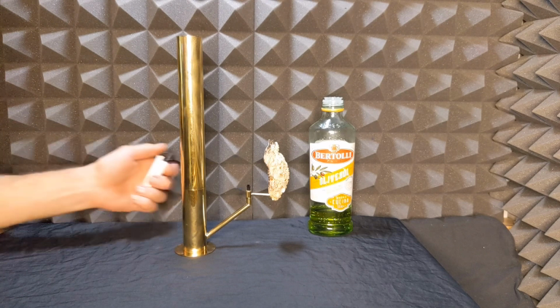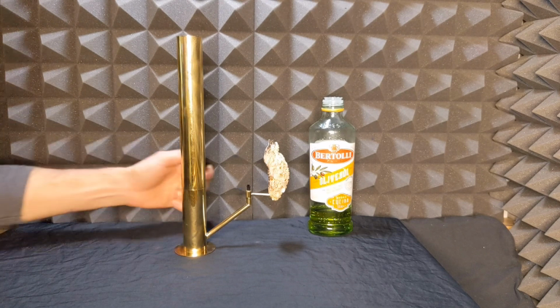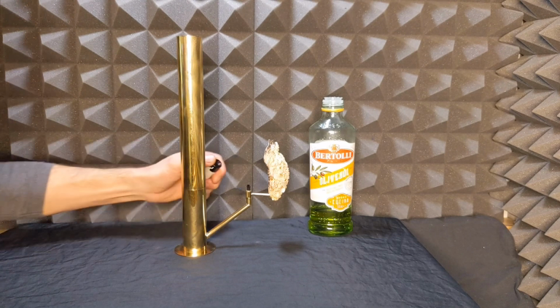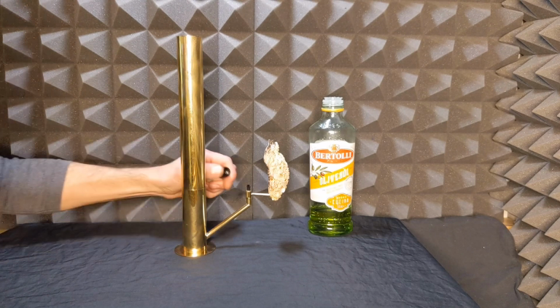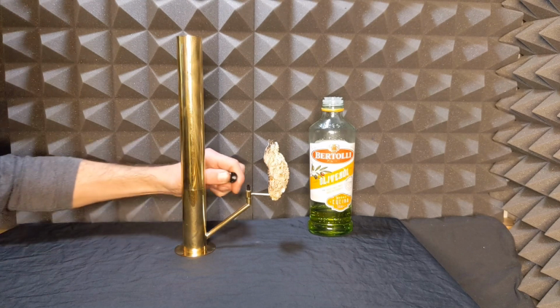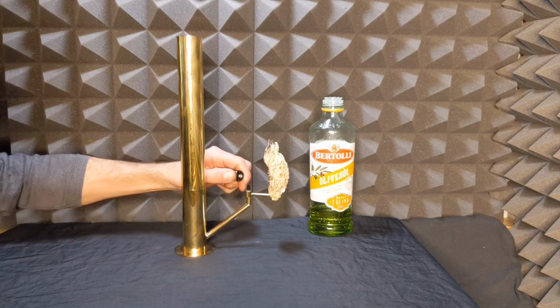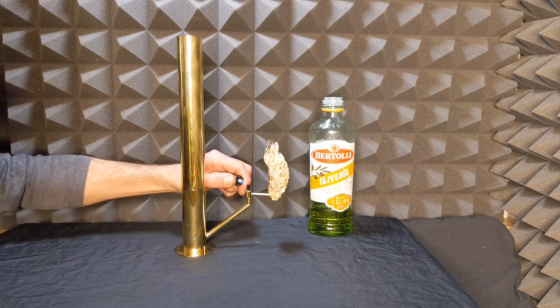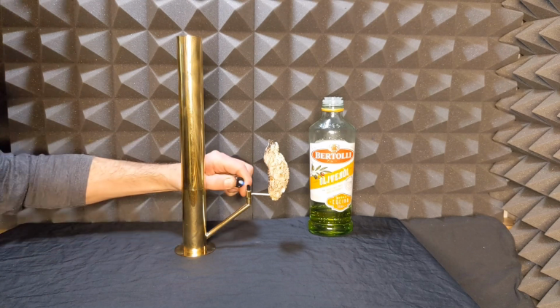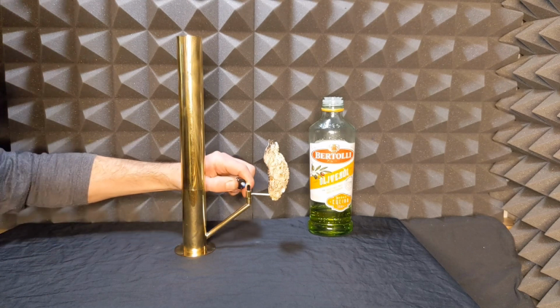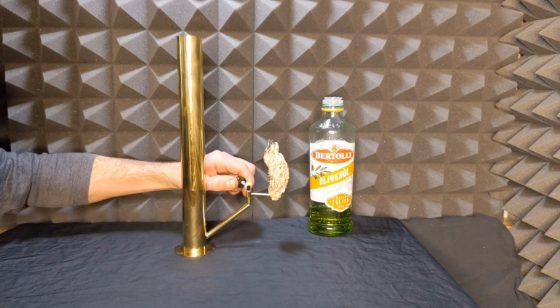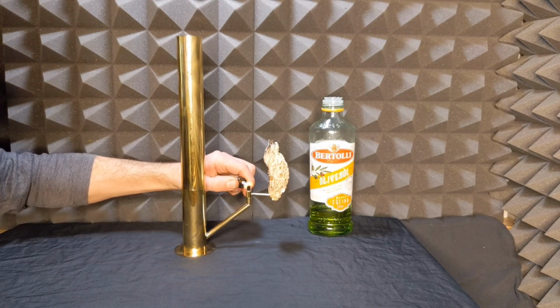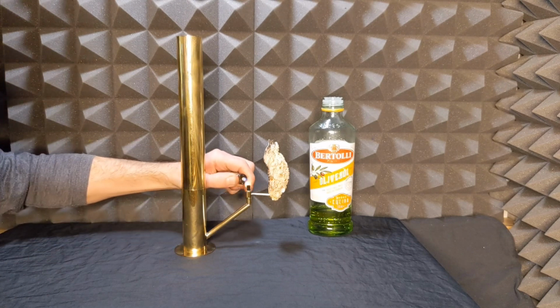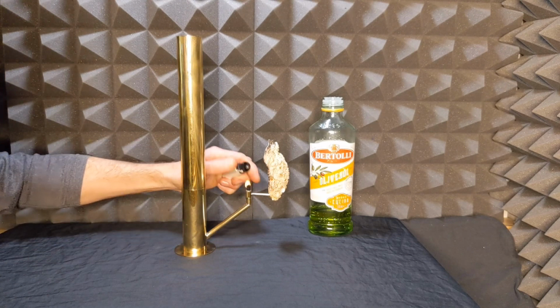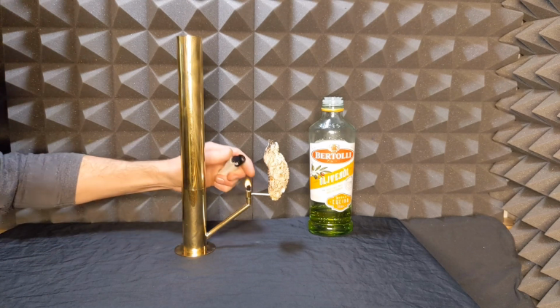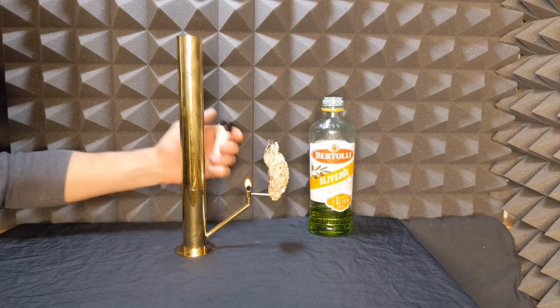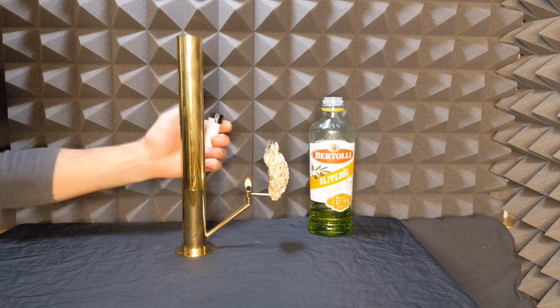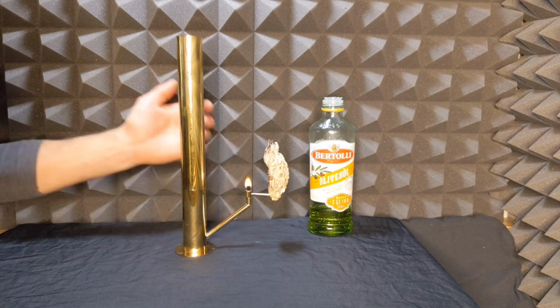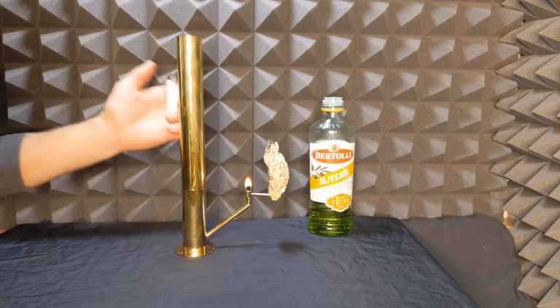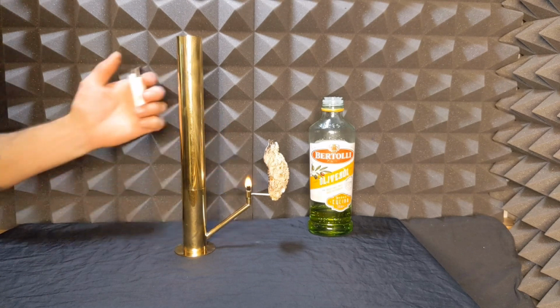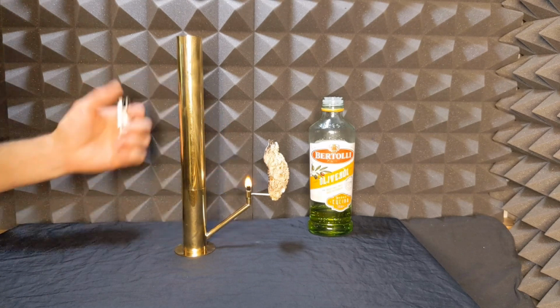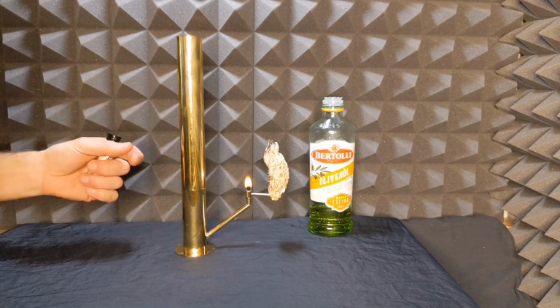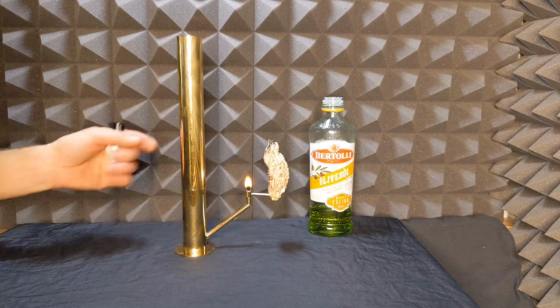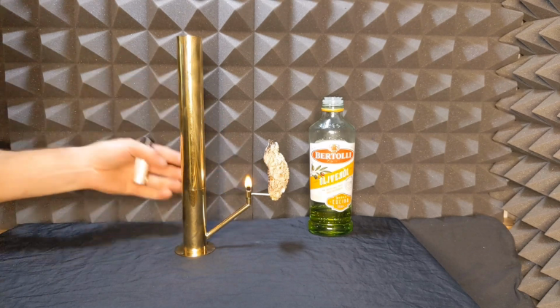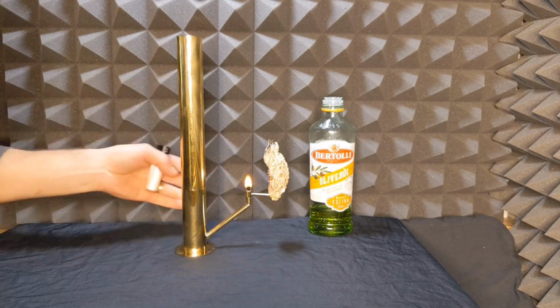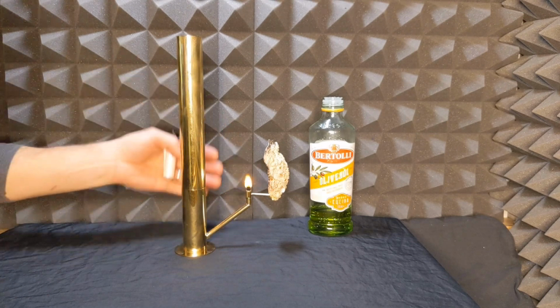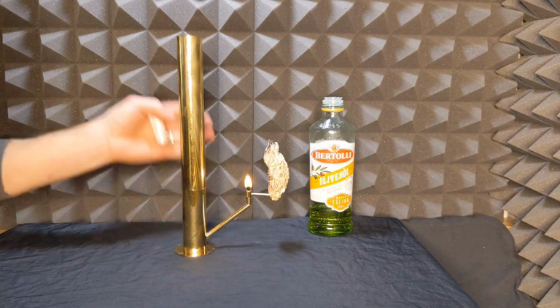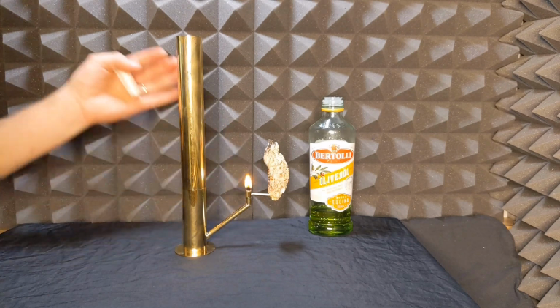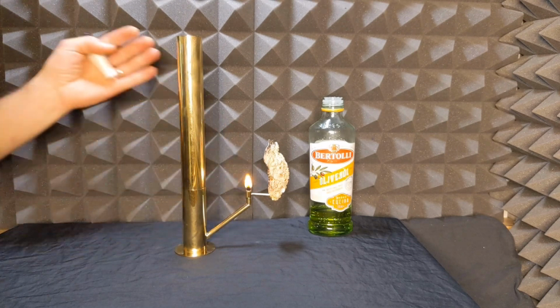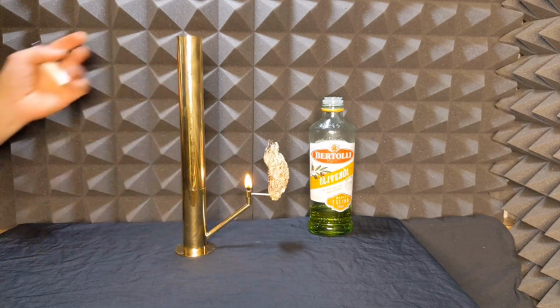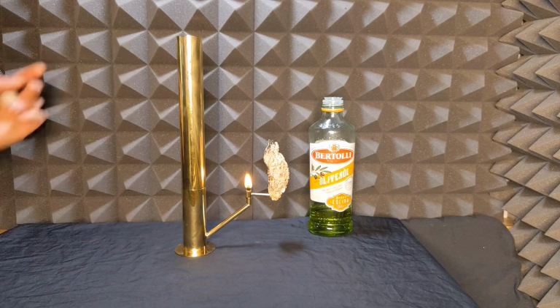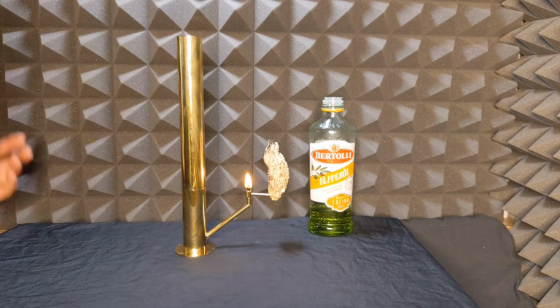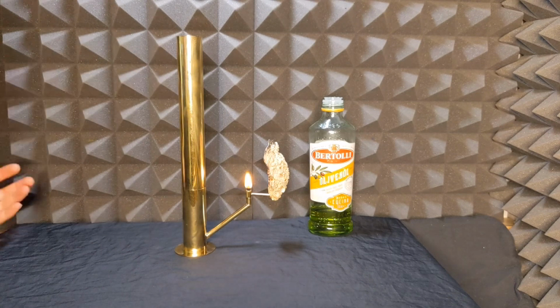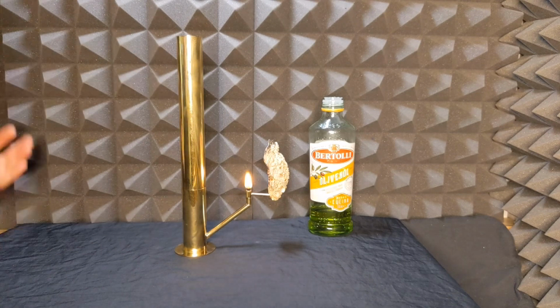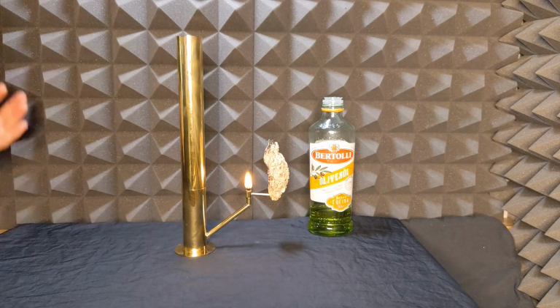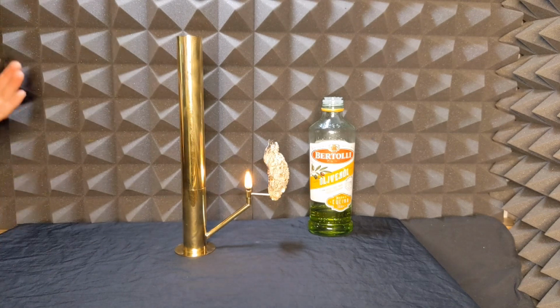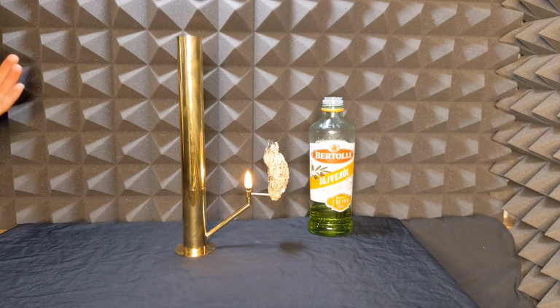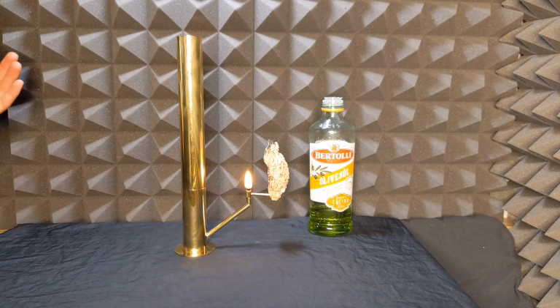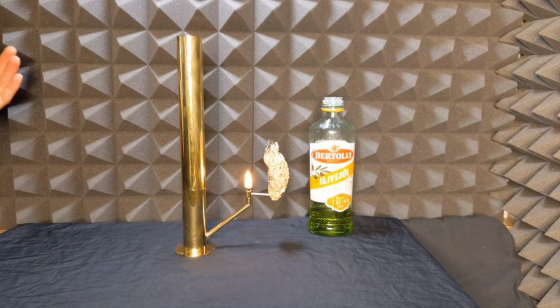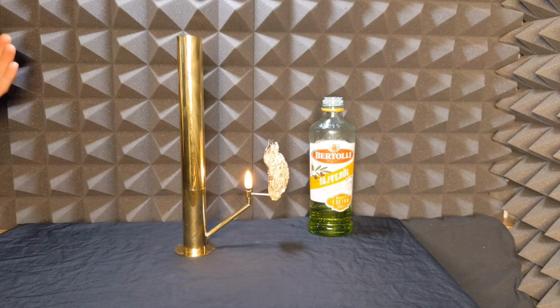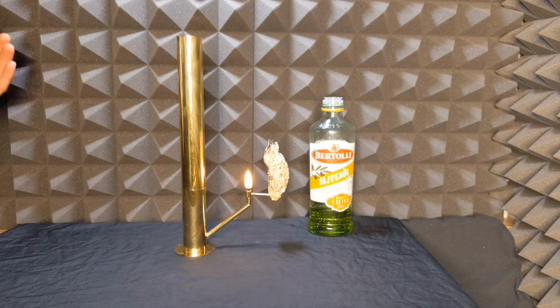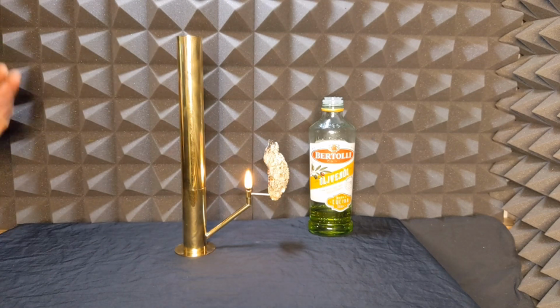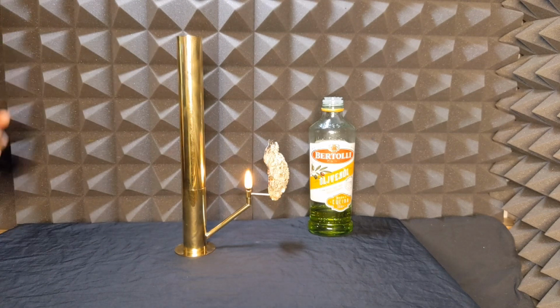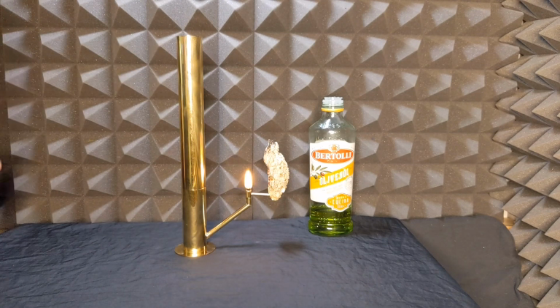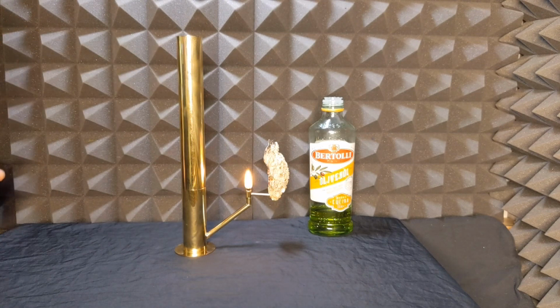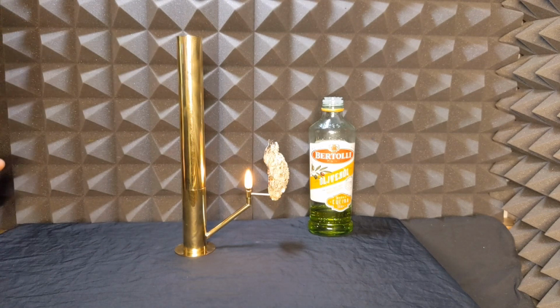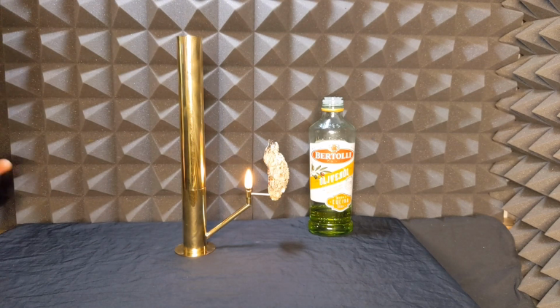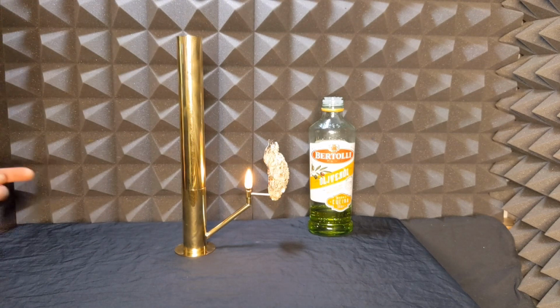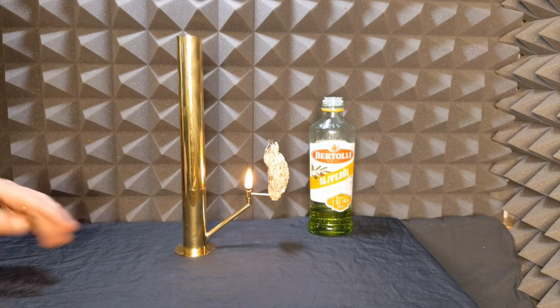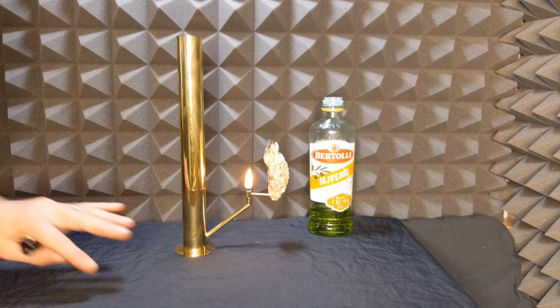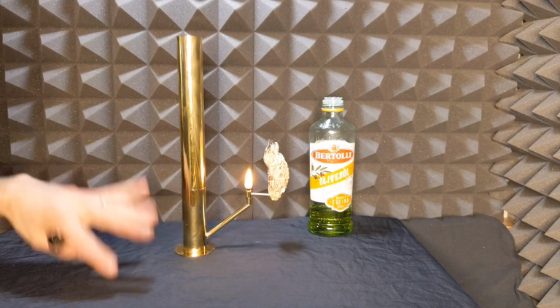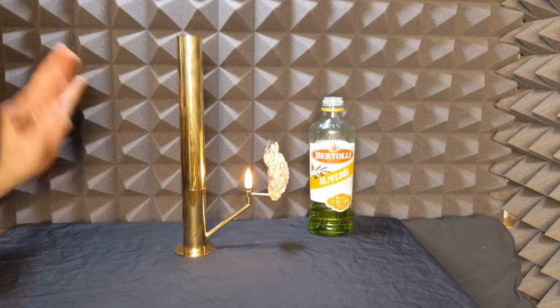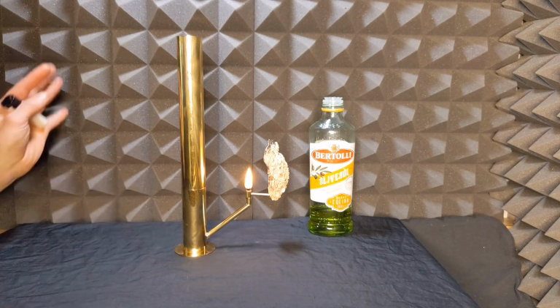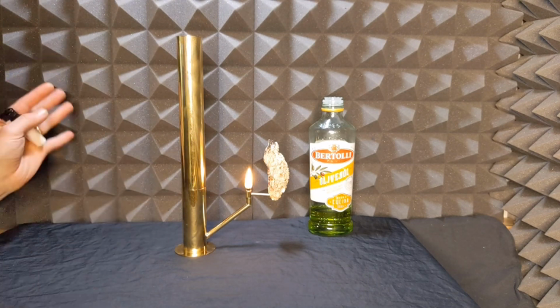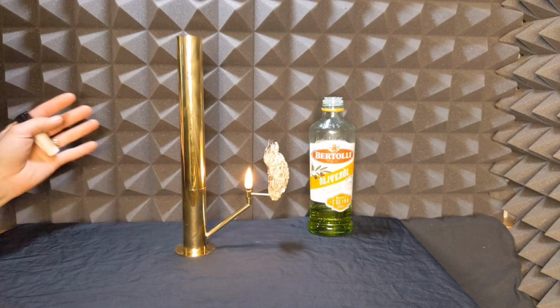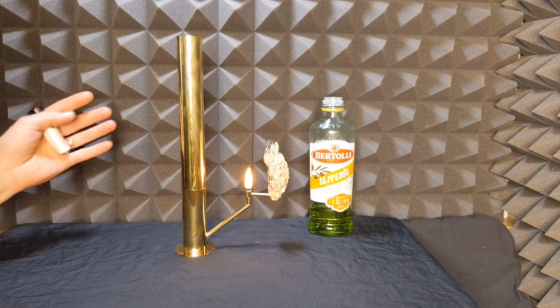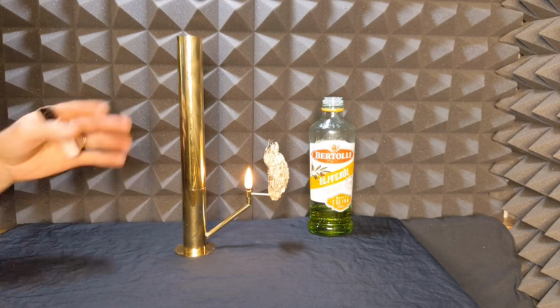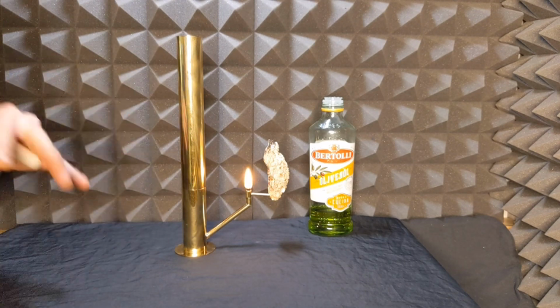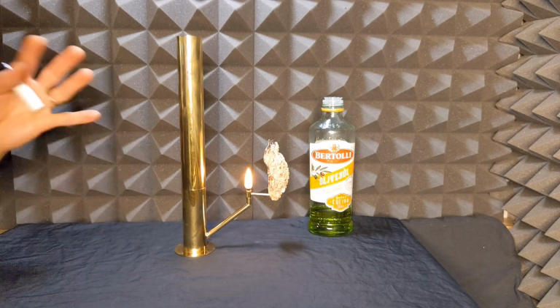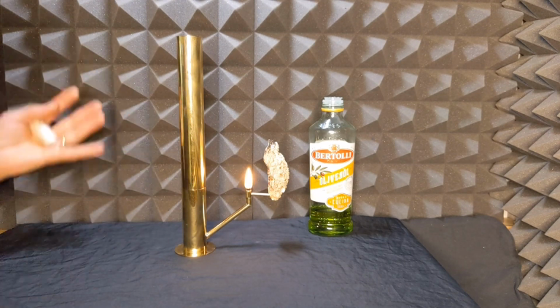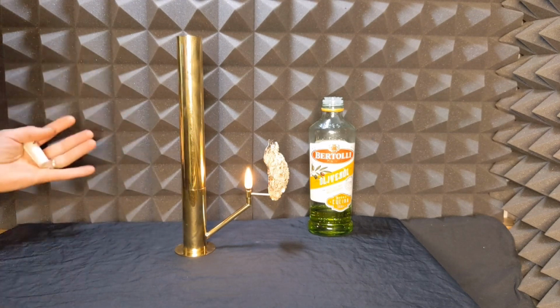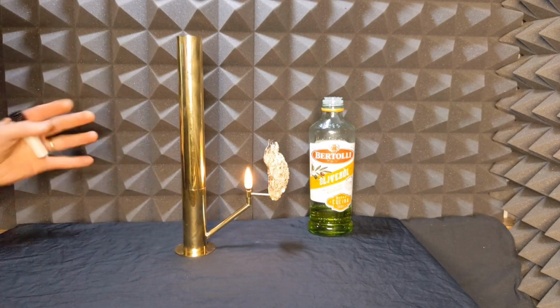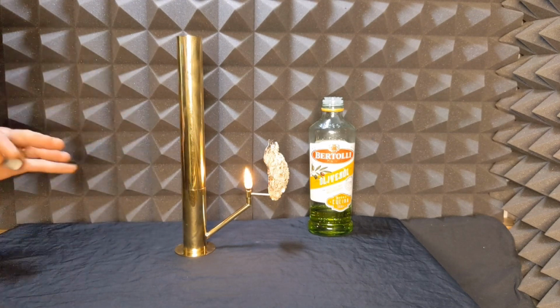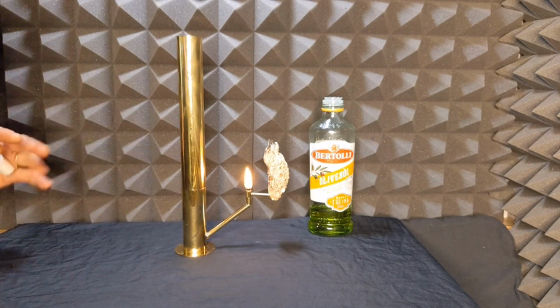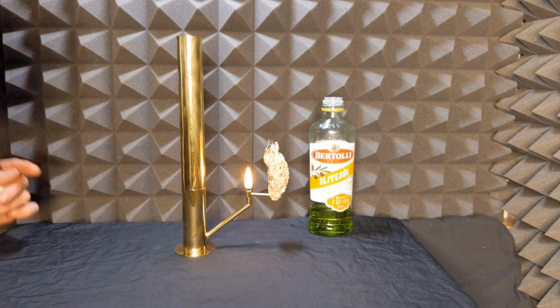To relight: when it's warm, it's going to relight very quickly. We don't have to do anything — blow it out, relight it.